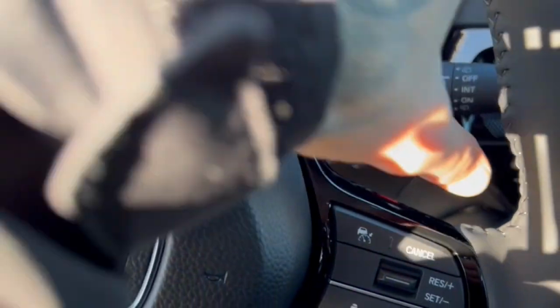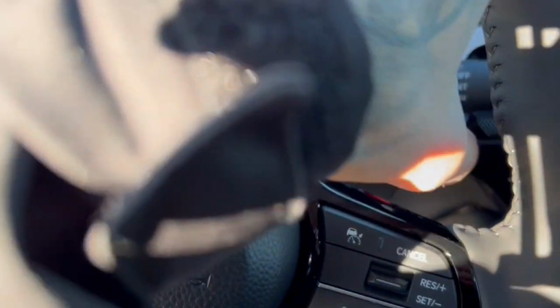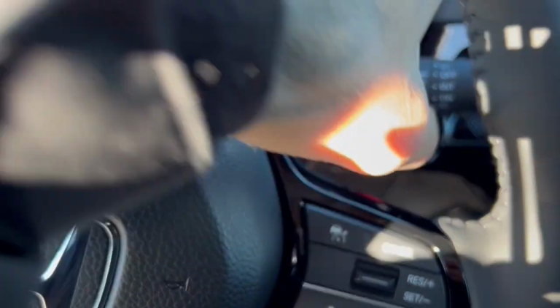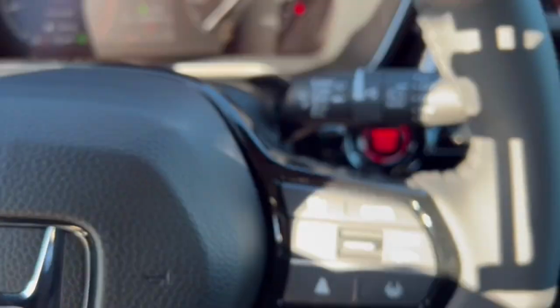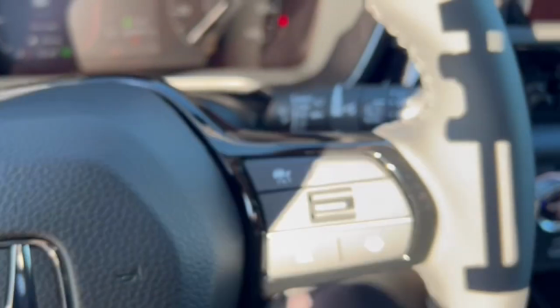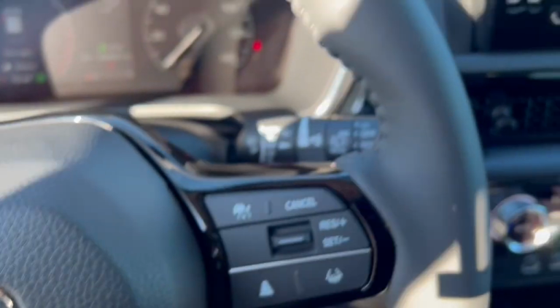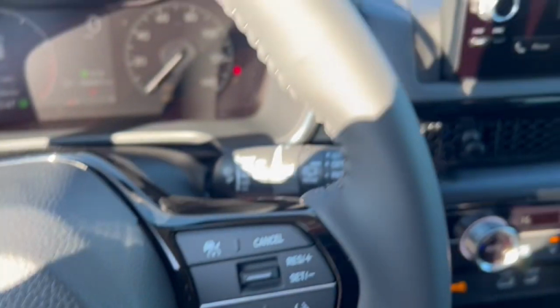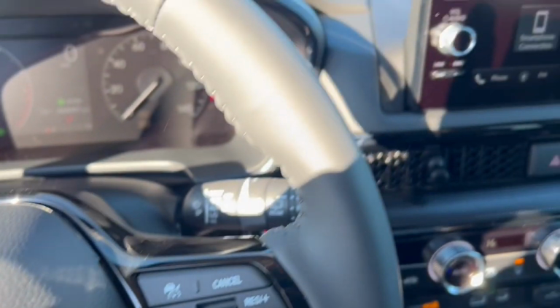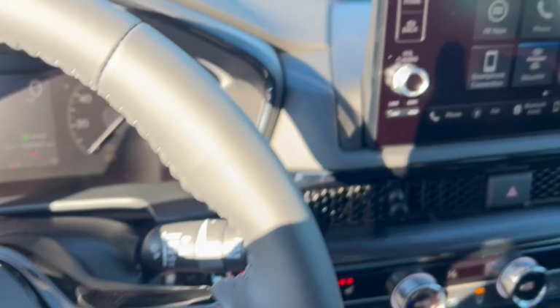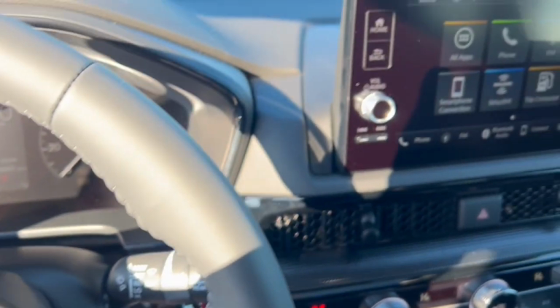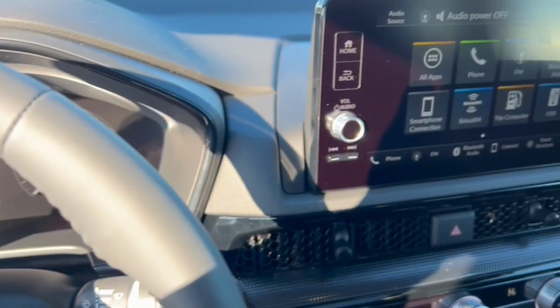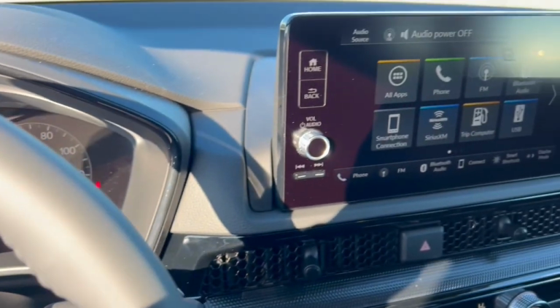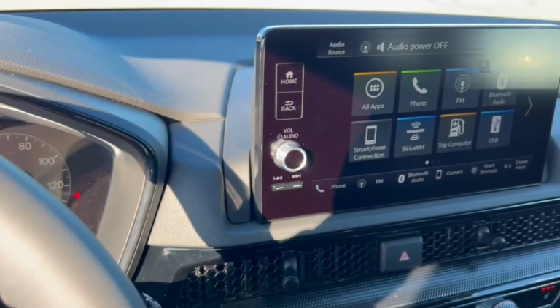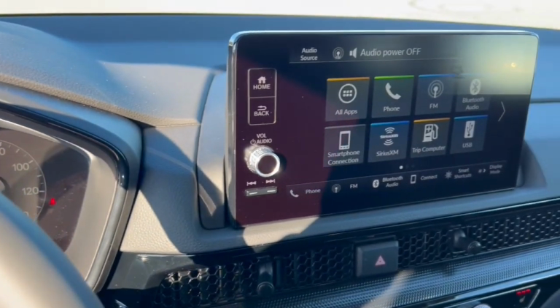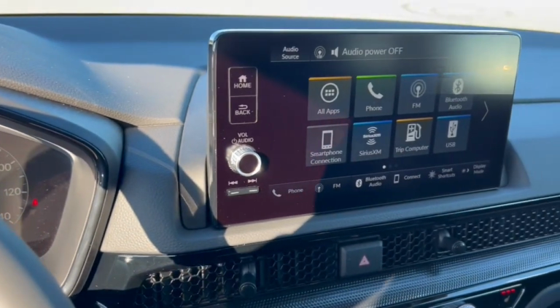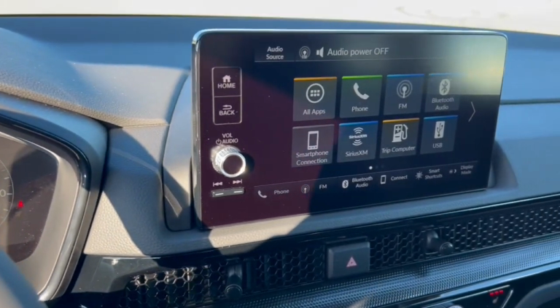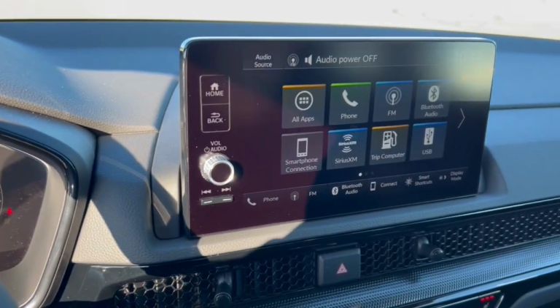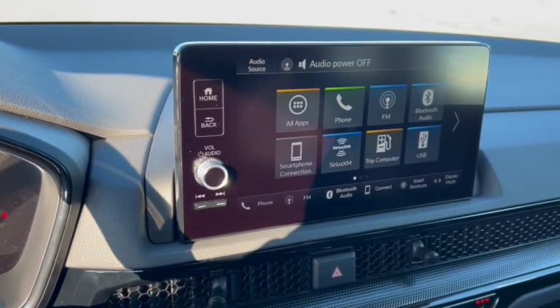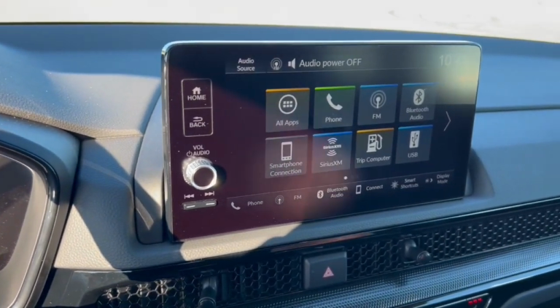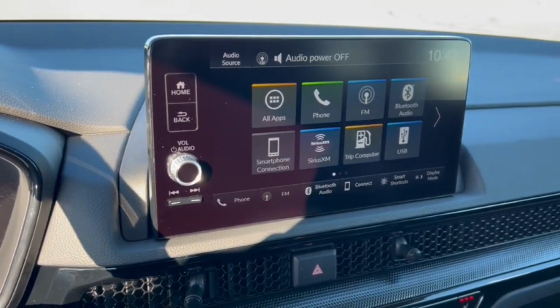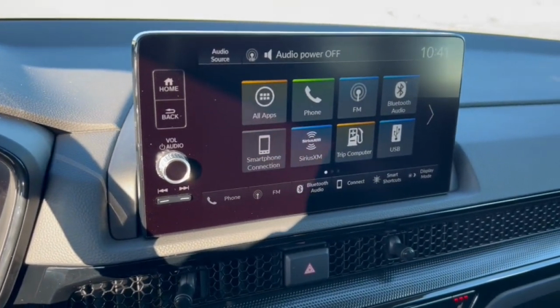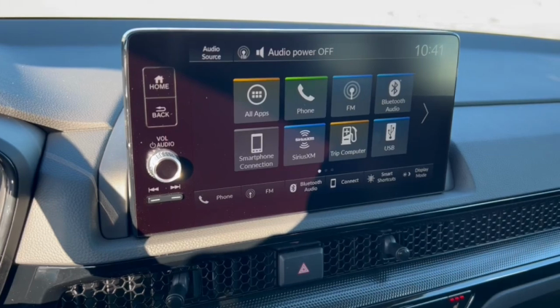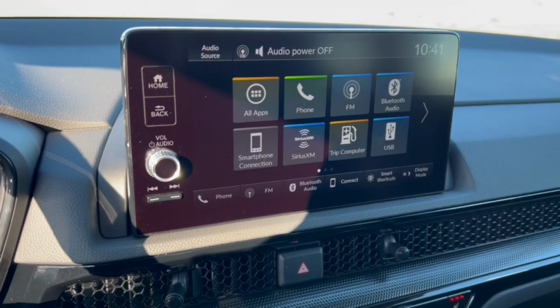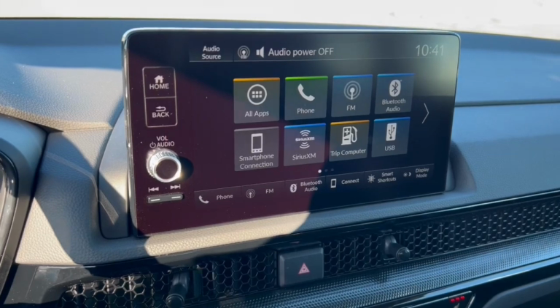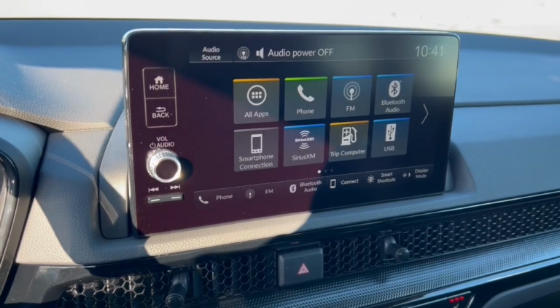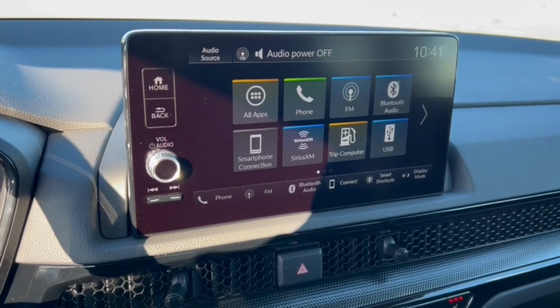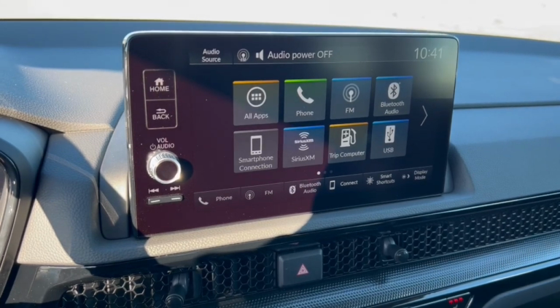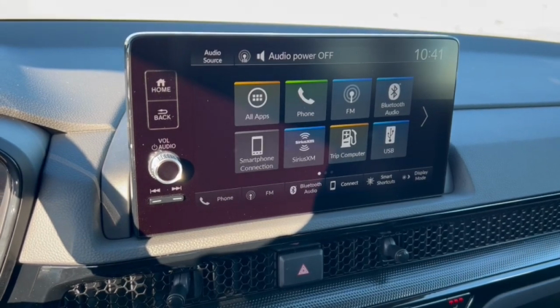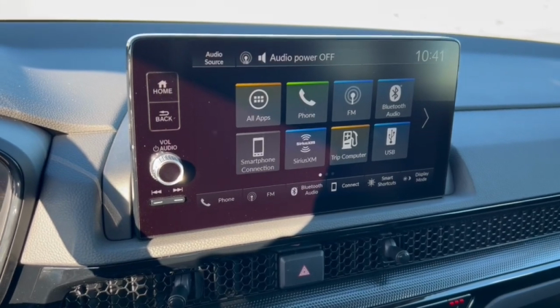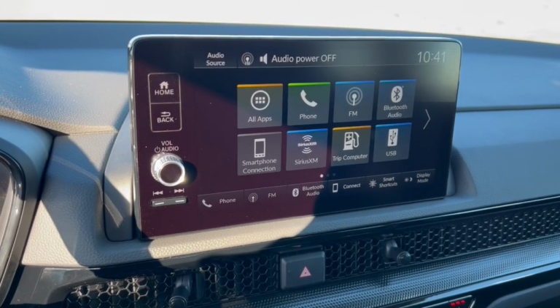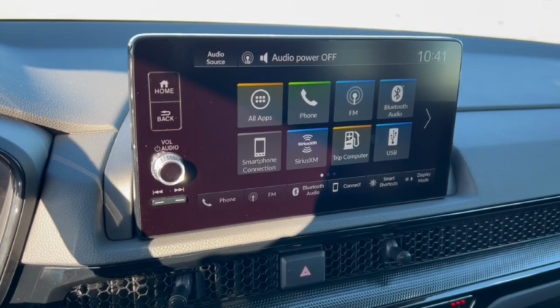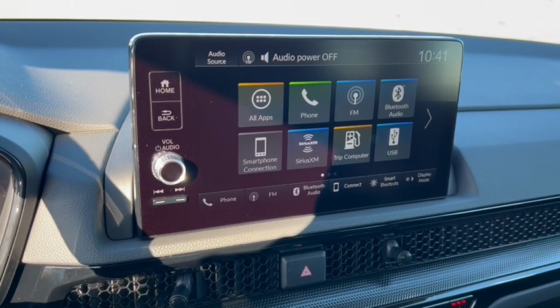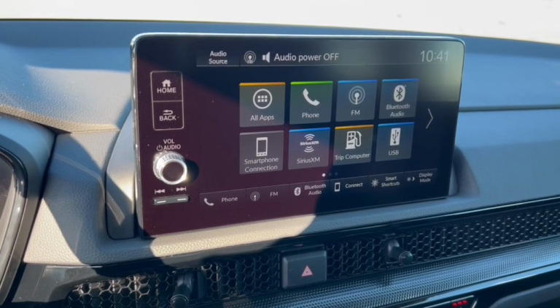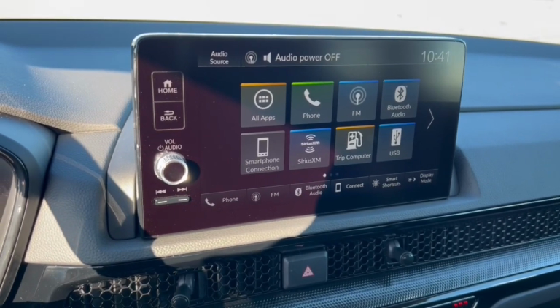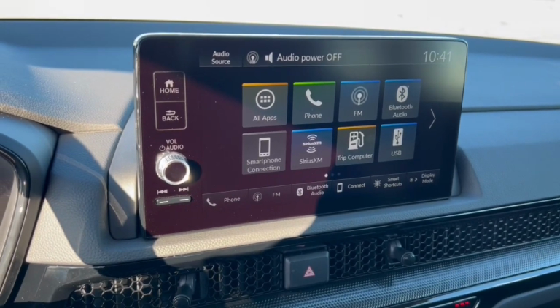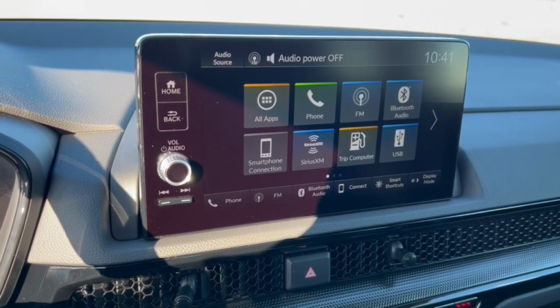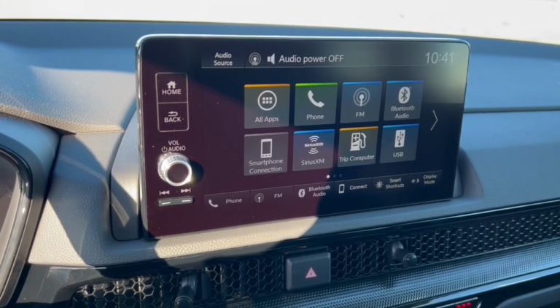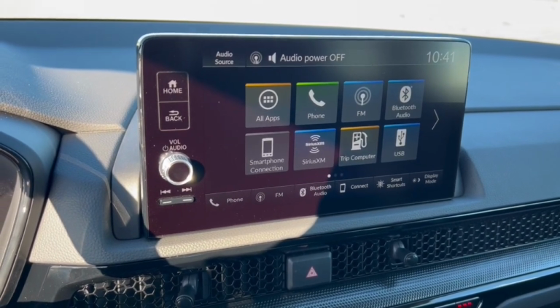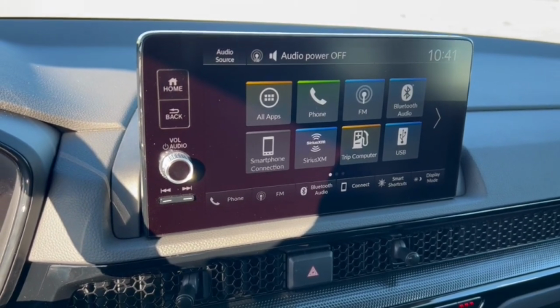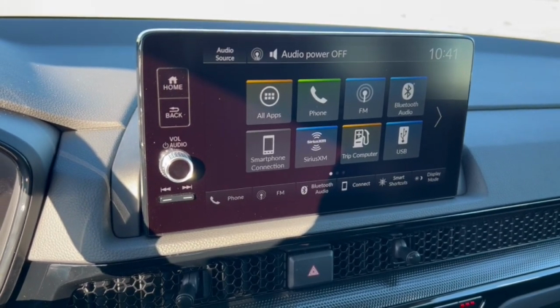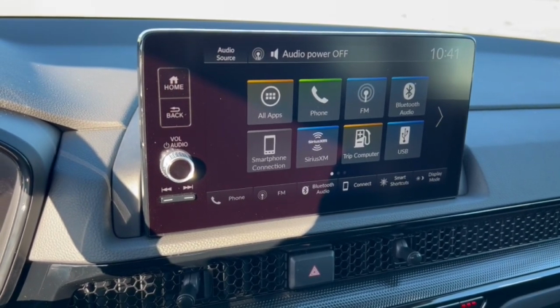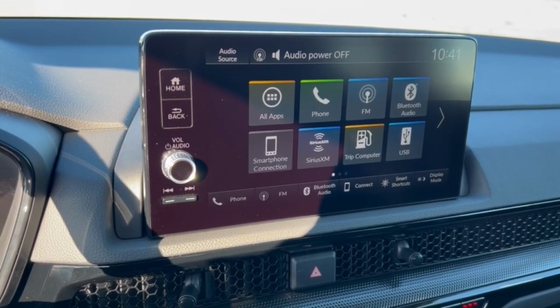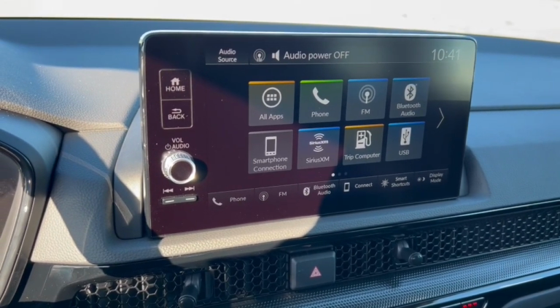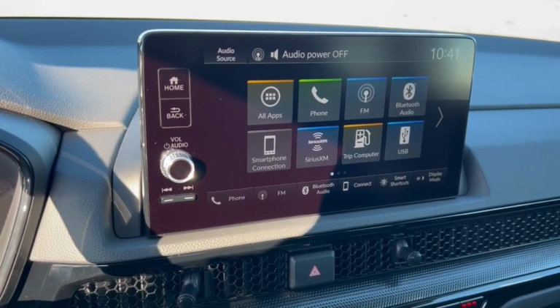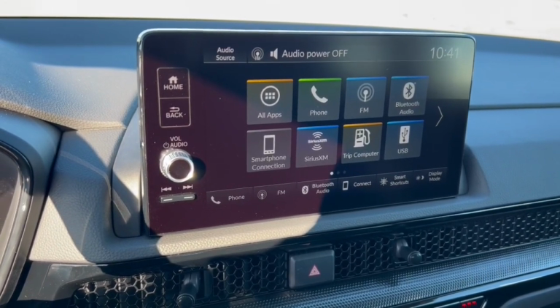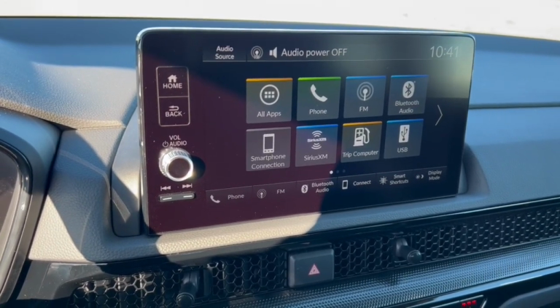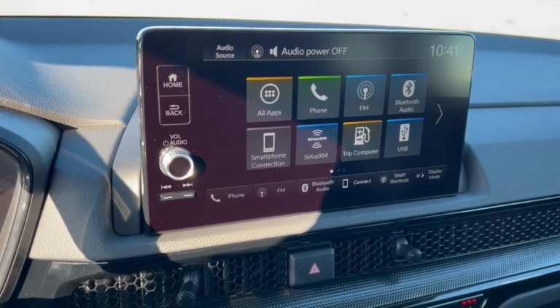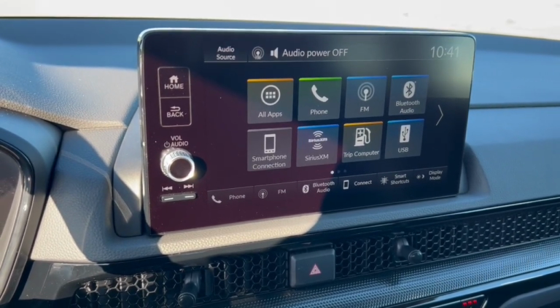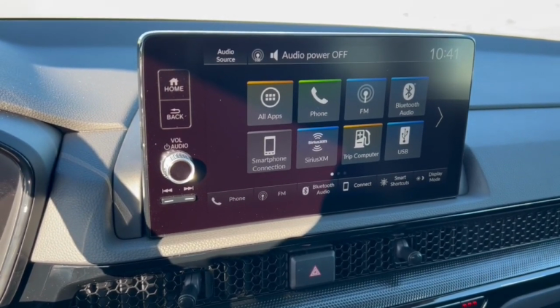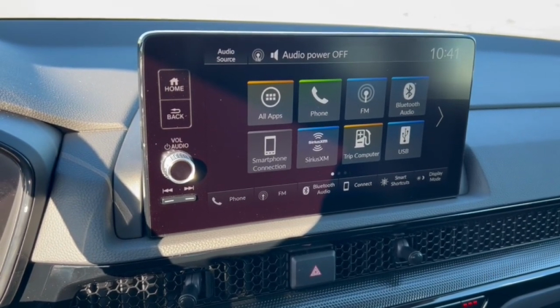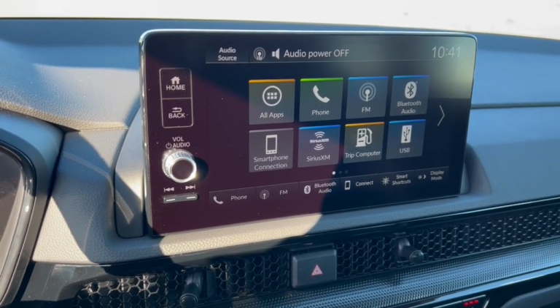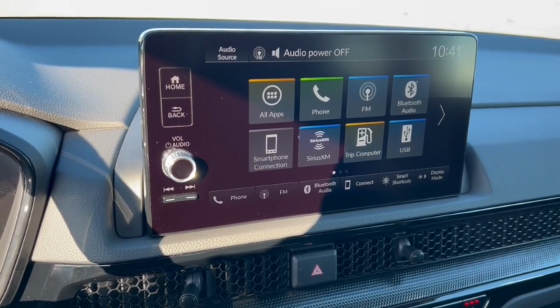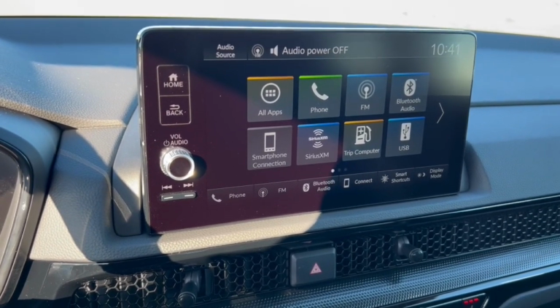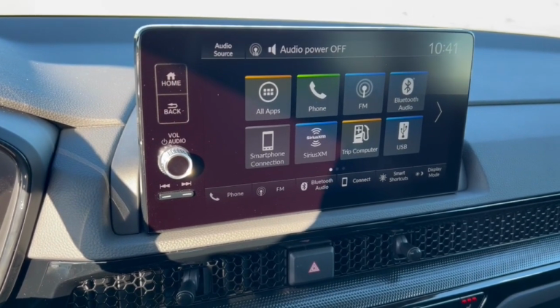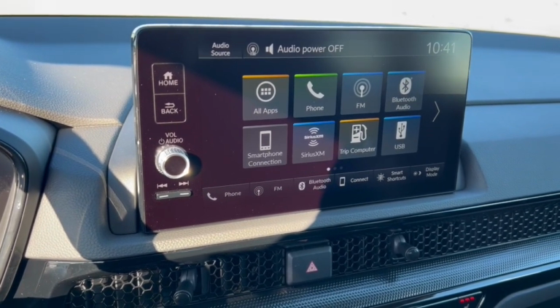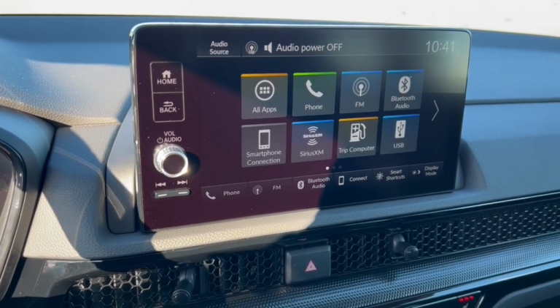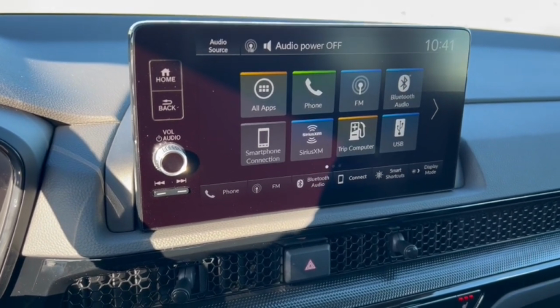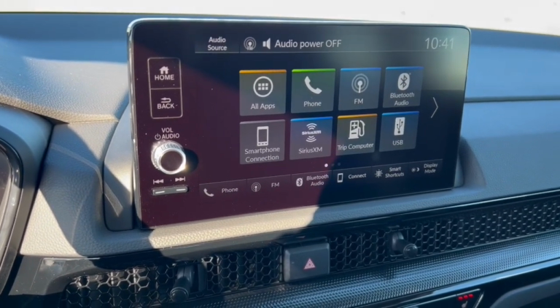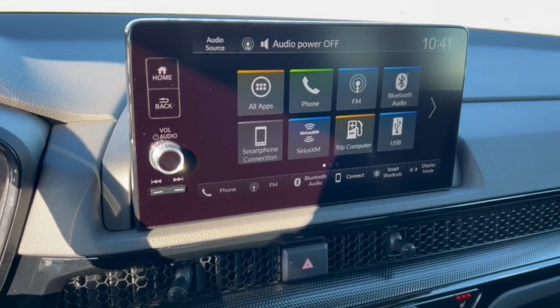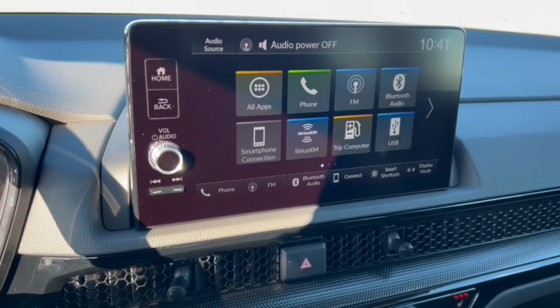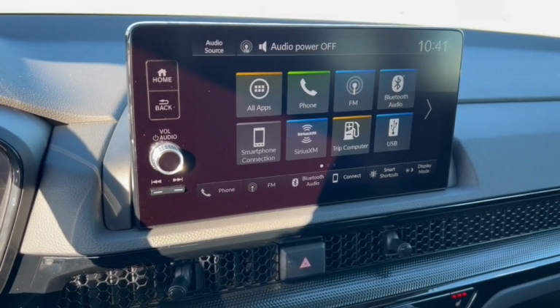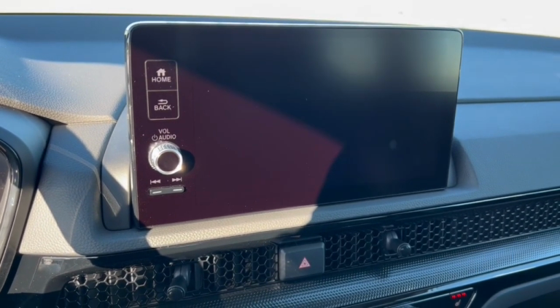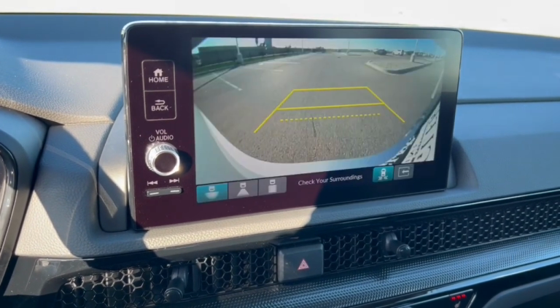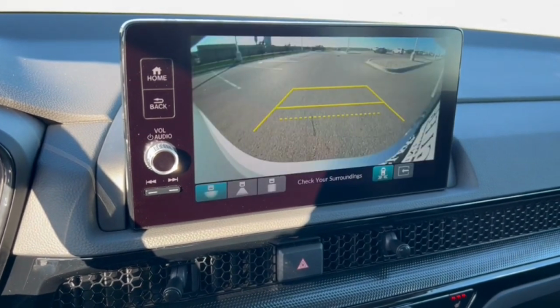It's got a push start engine, it has Bluetooth and Sirius XM capabilities, as well as Apple CarPlay and Android Auto.